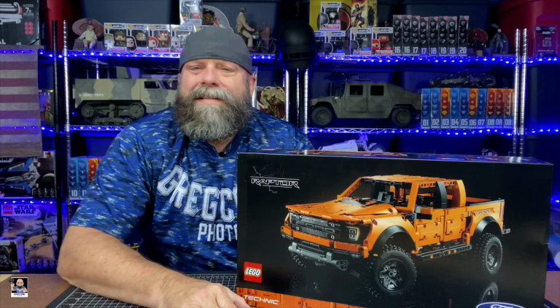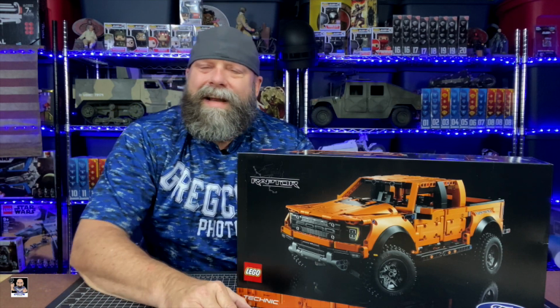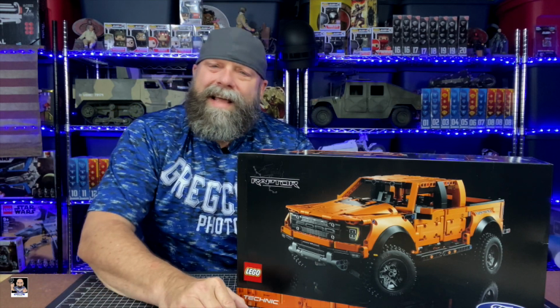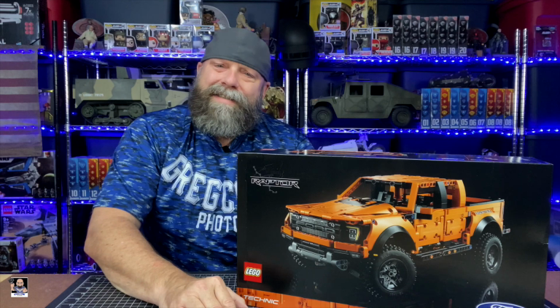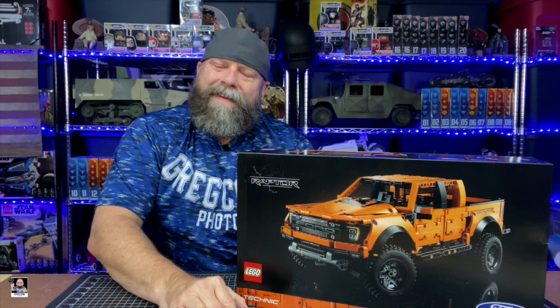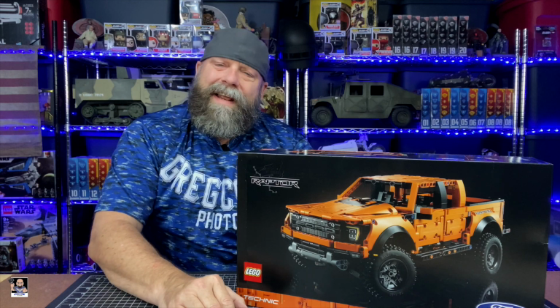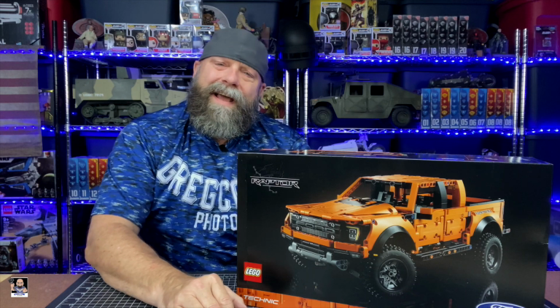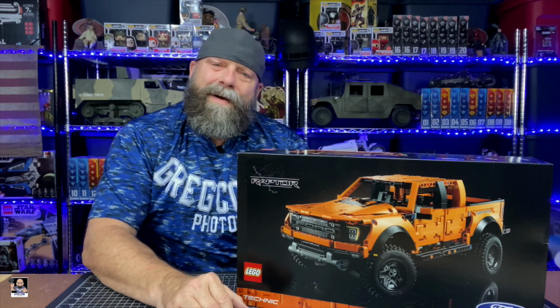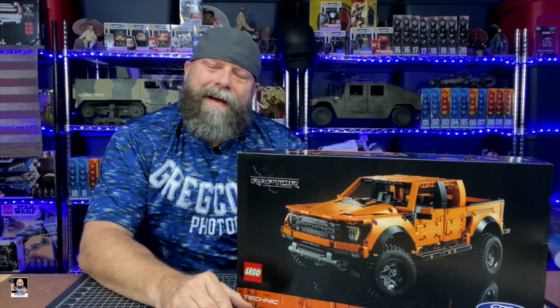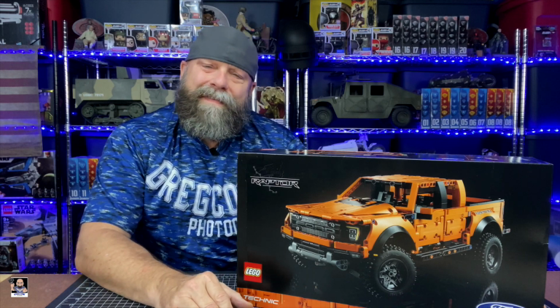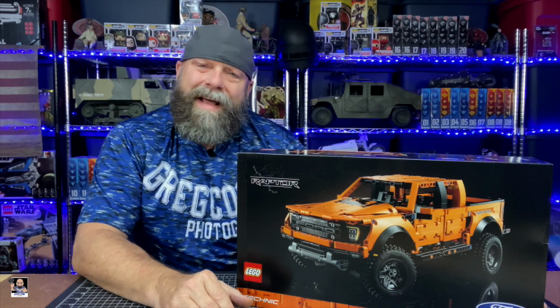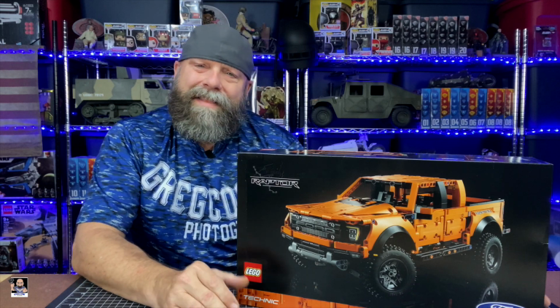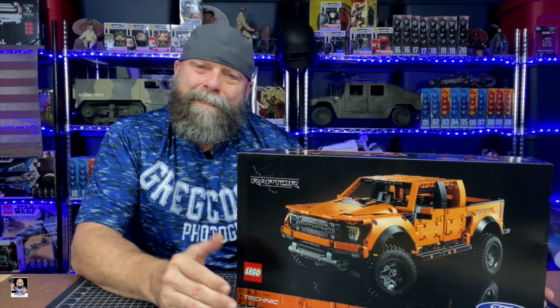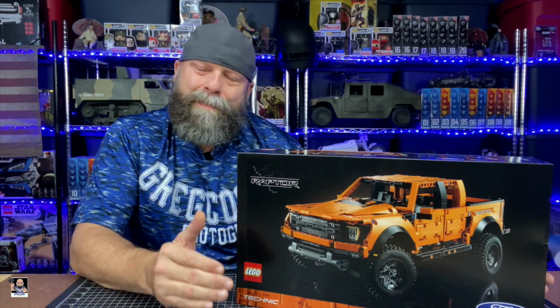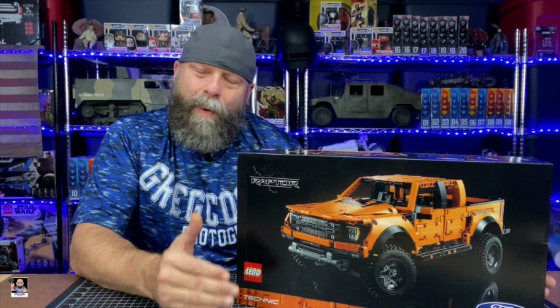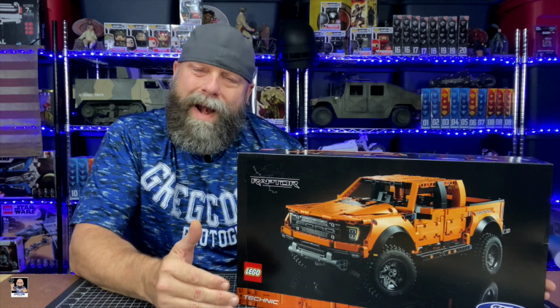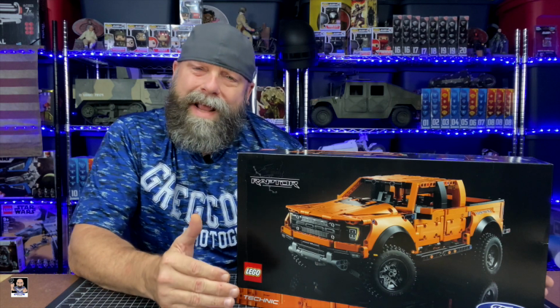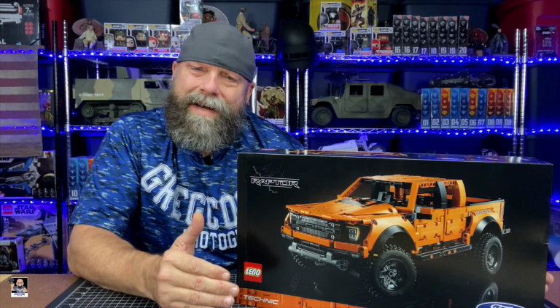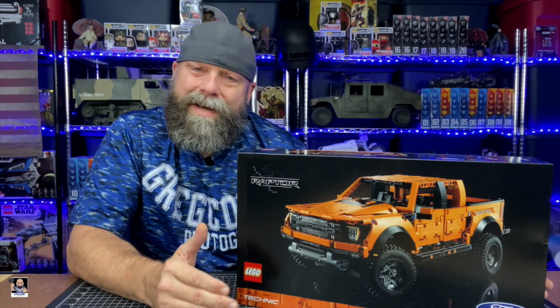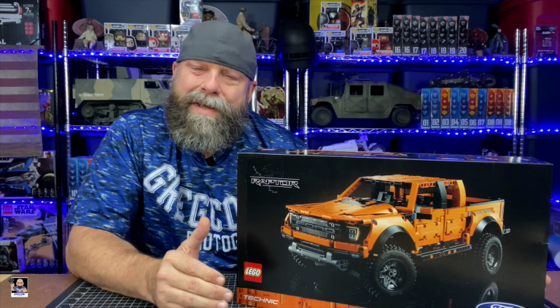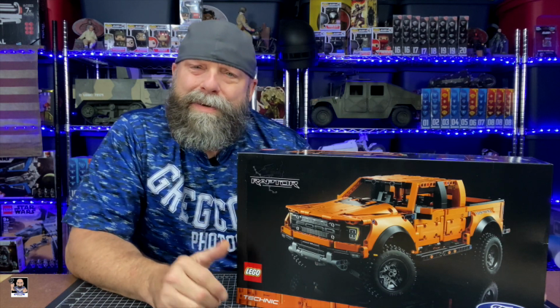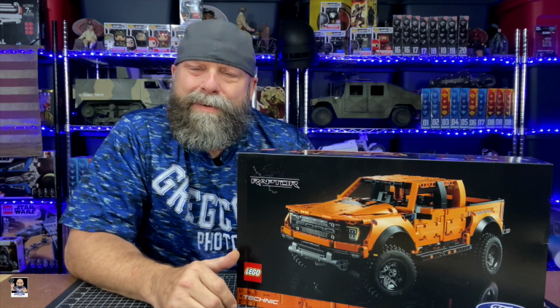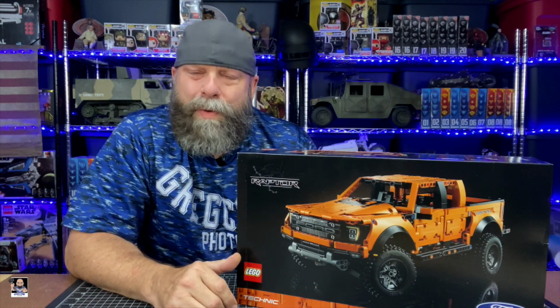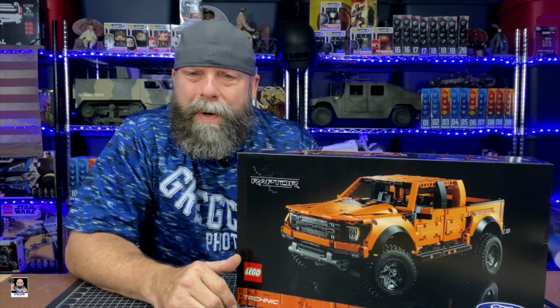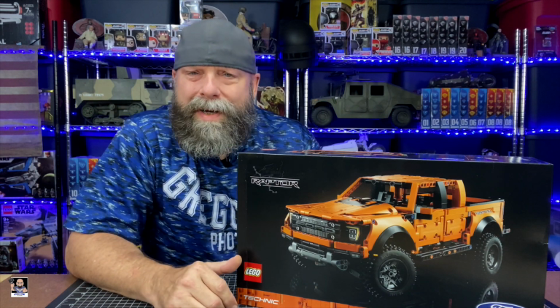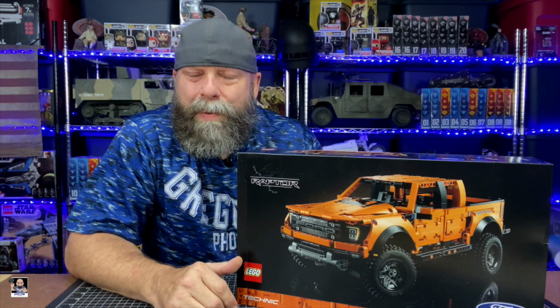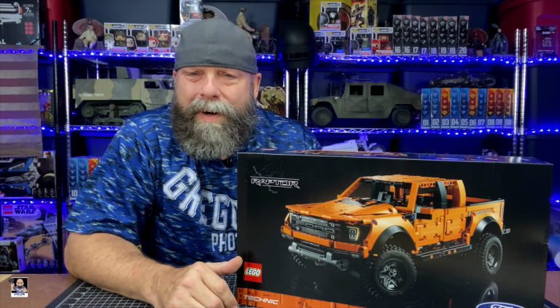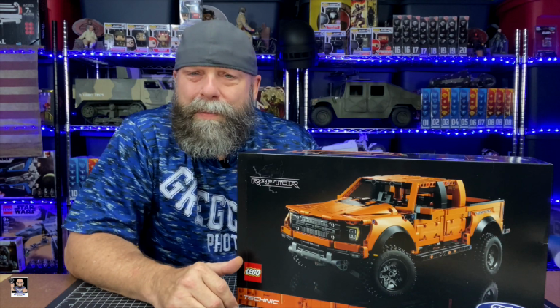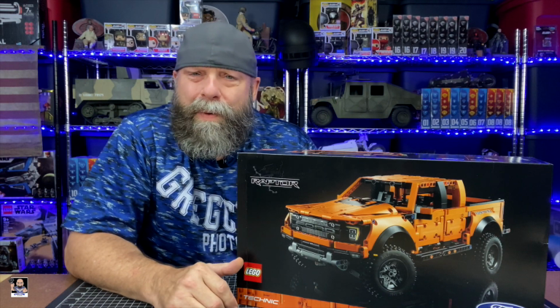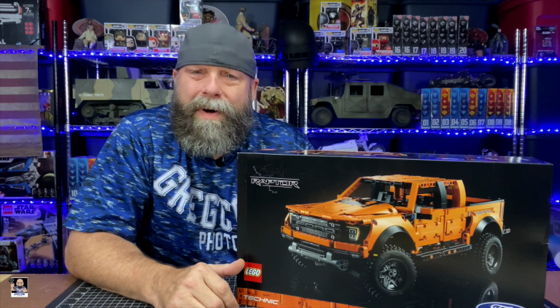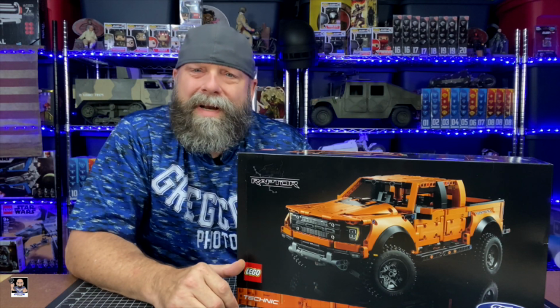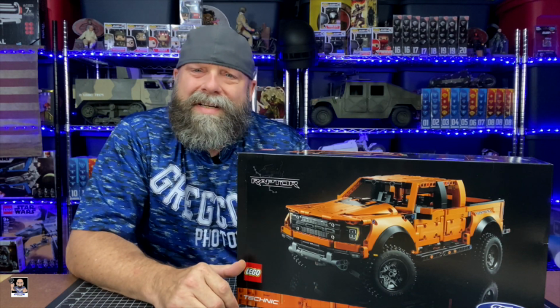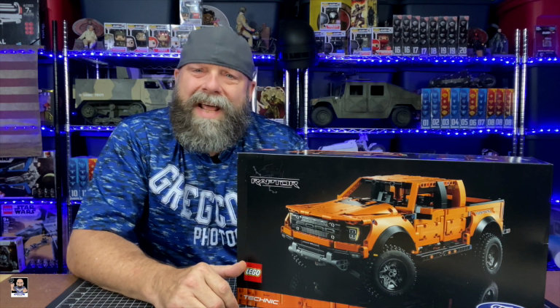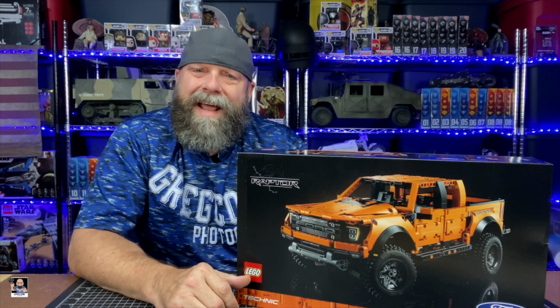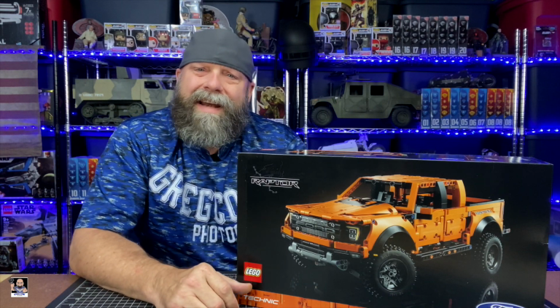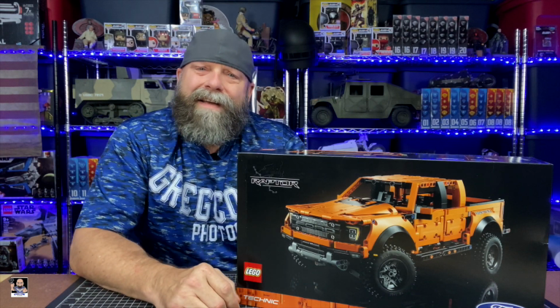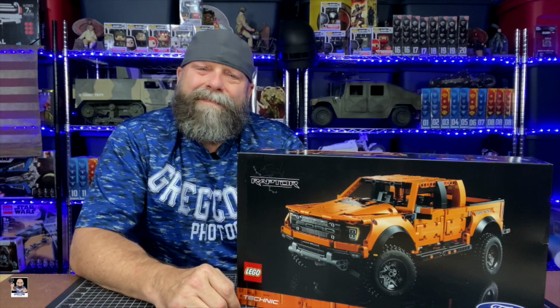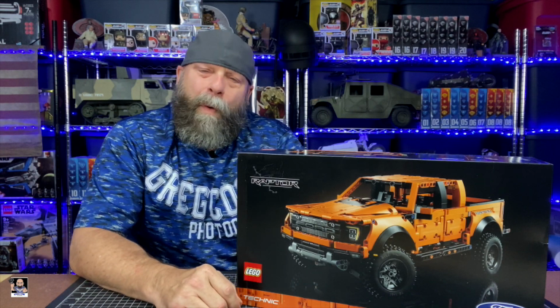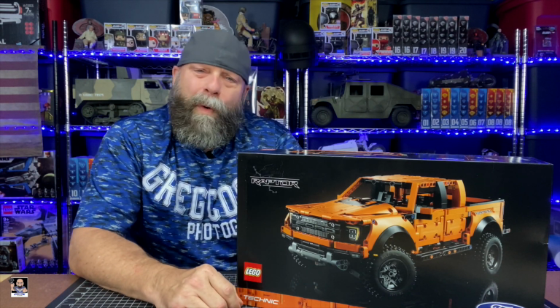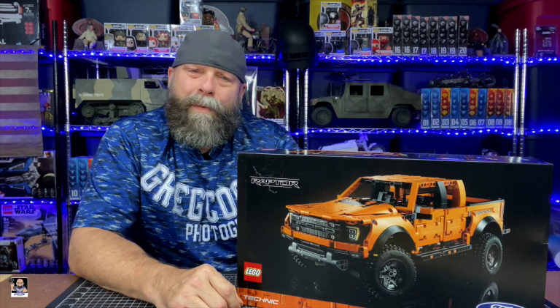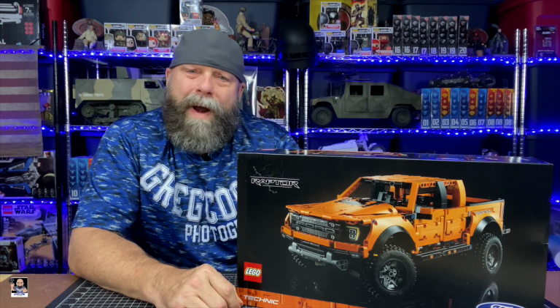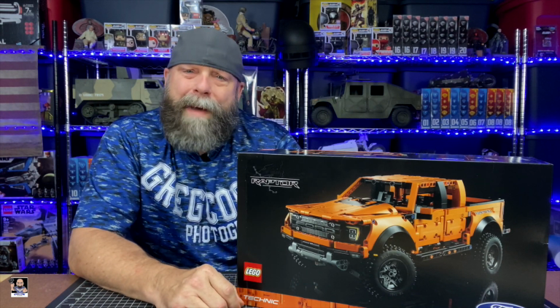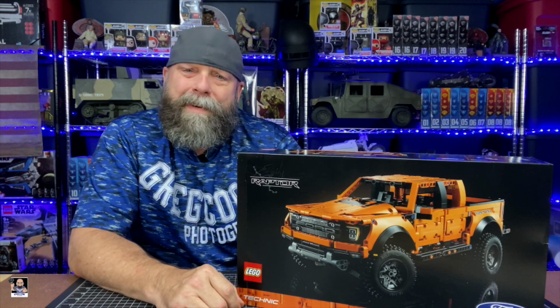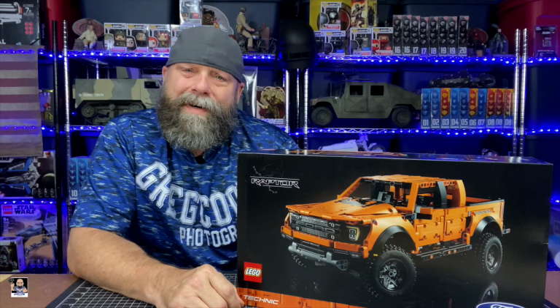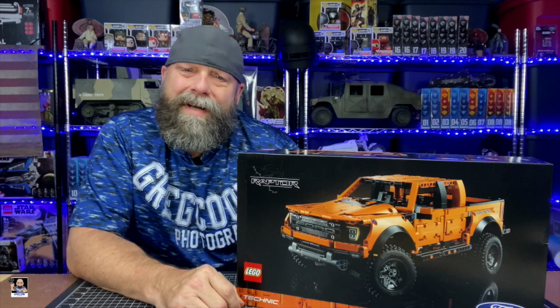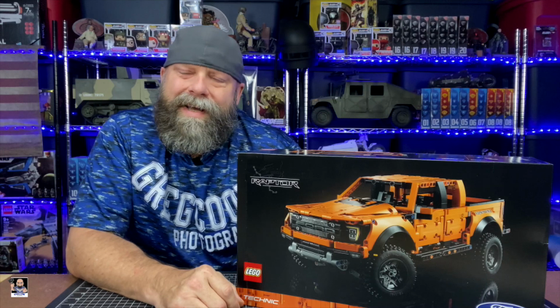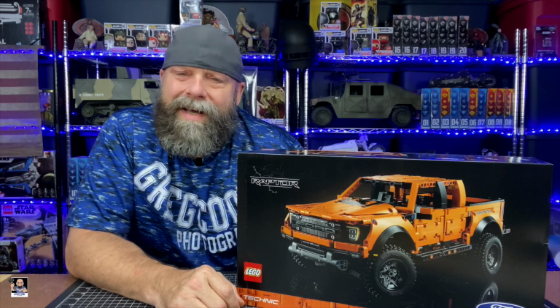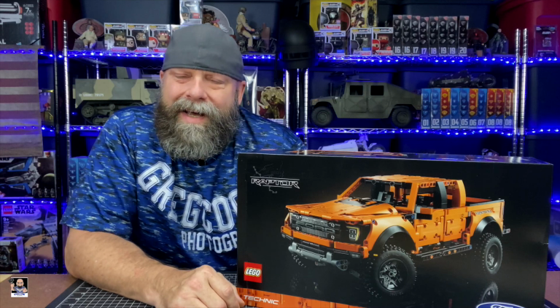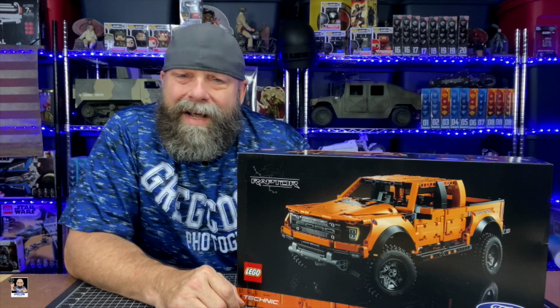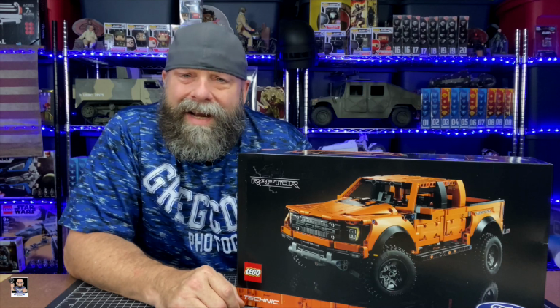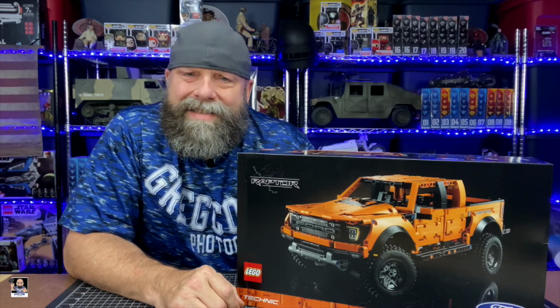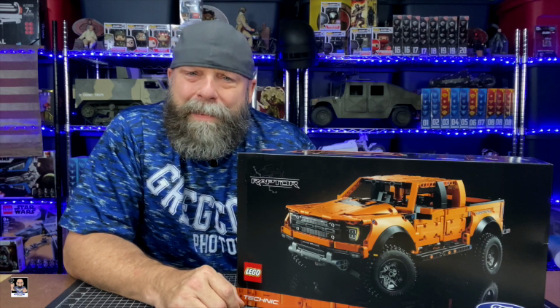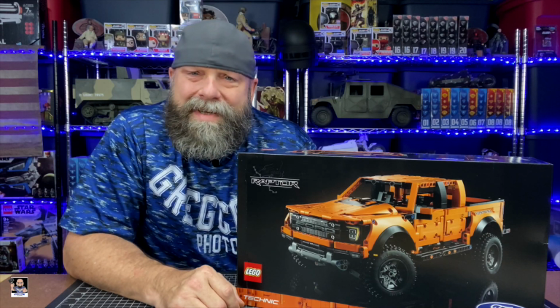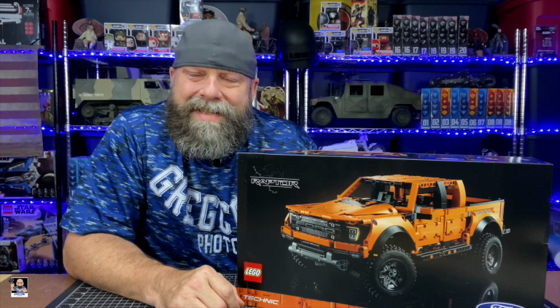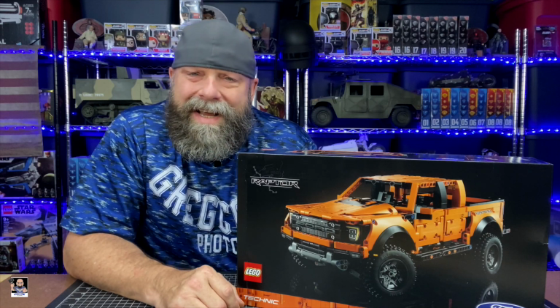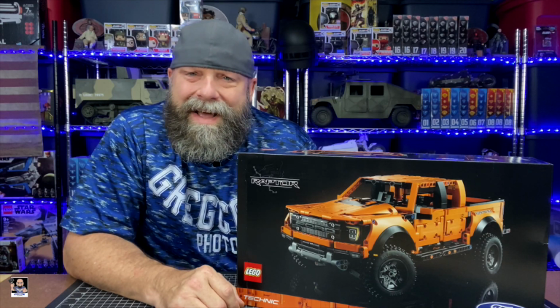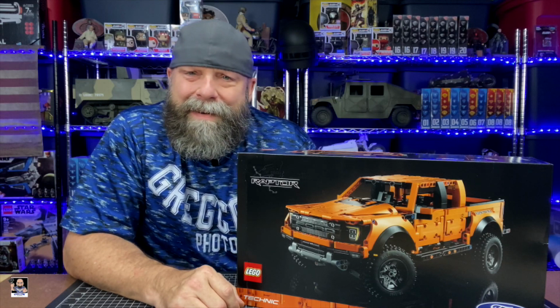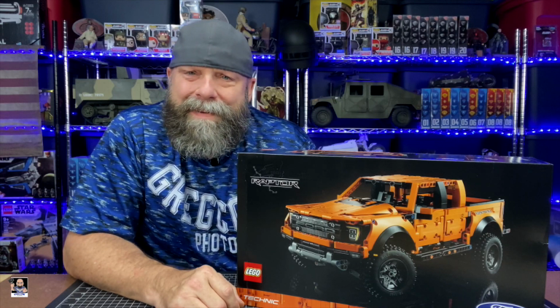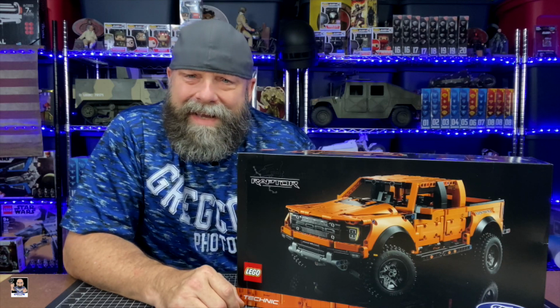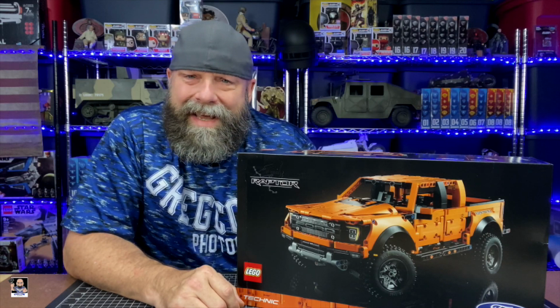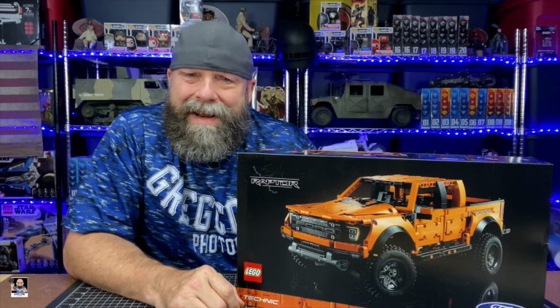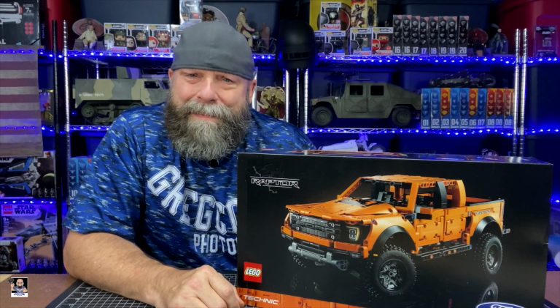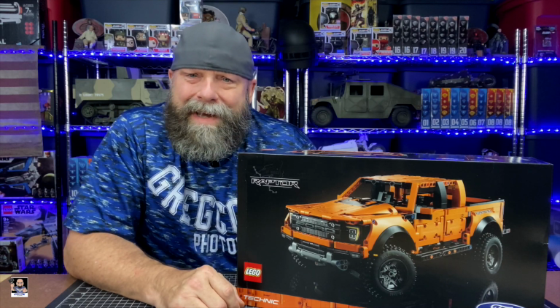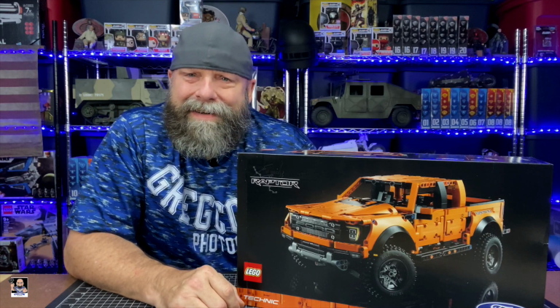Today's video, I've got the brand new 2021 Technic Ford Raptor. Let's open this thing up and get it built.